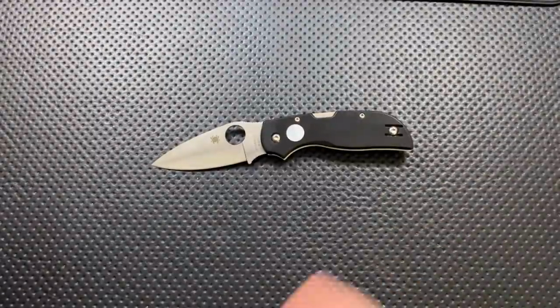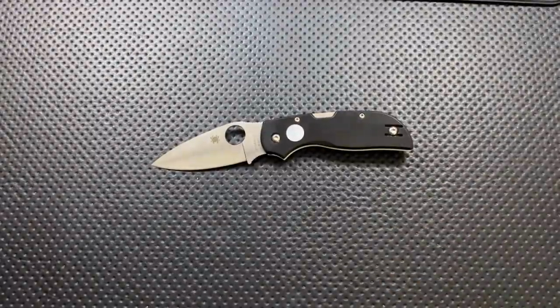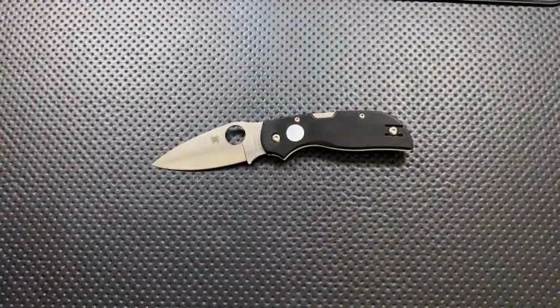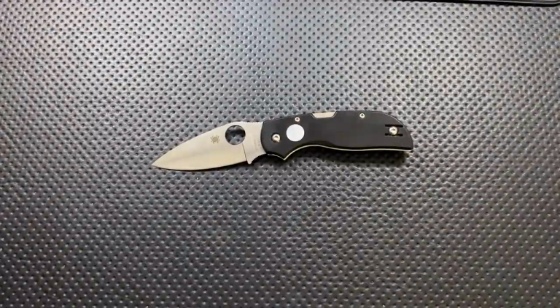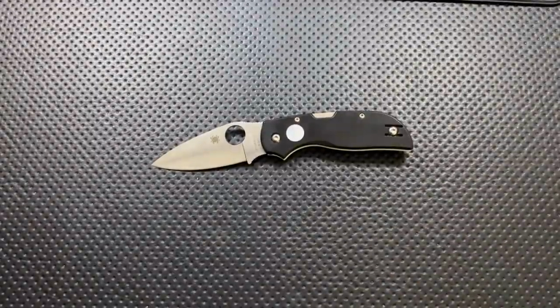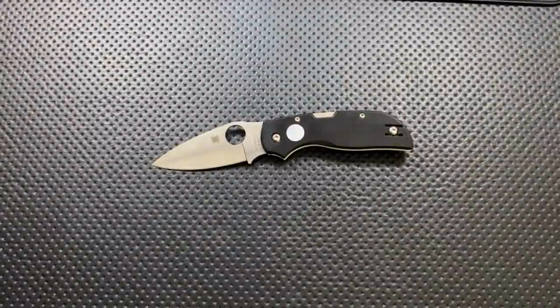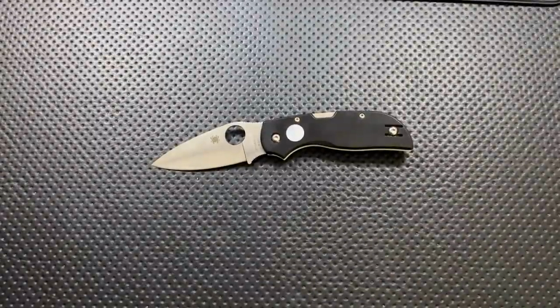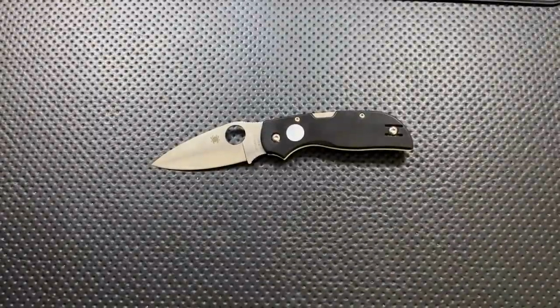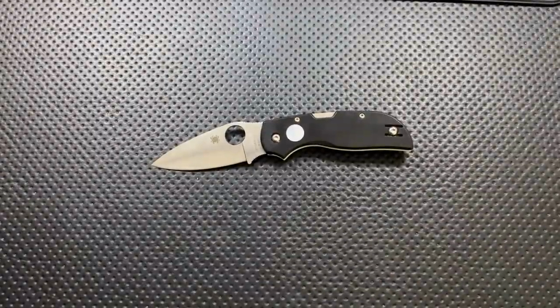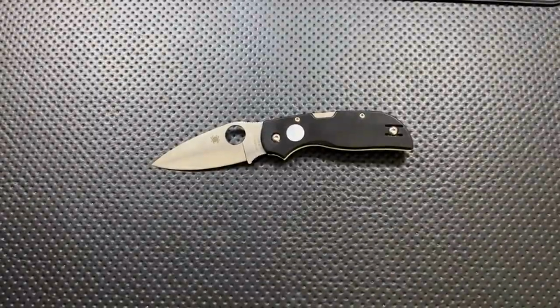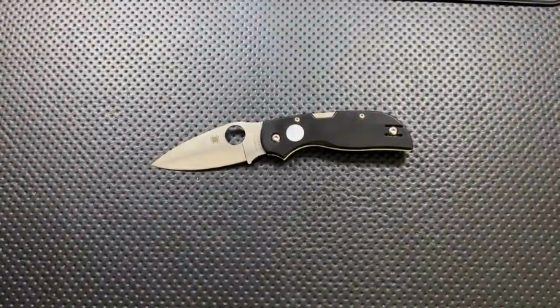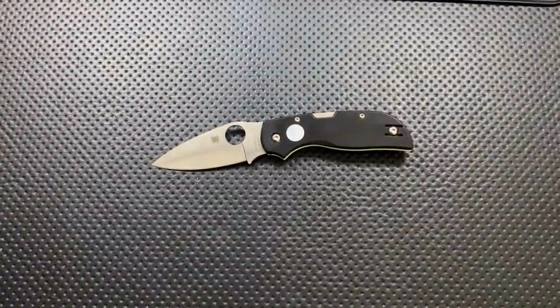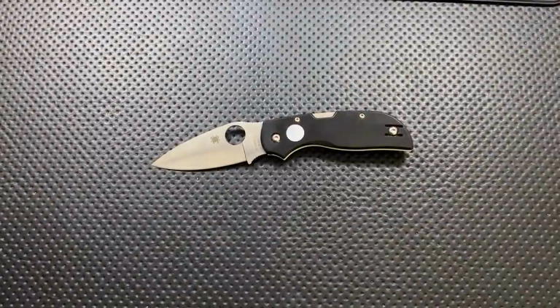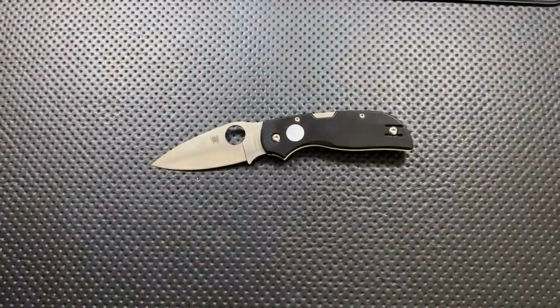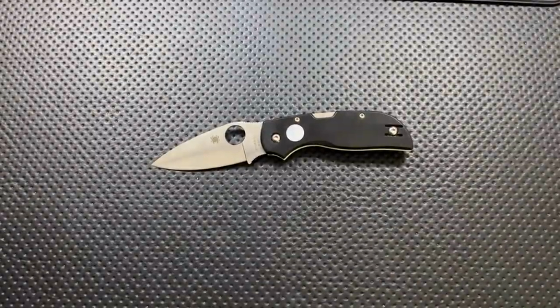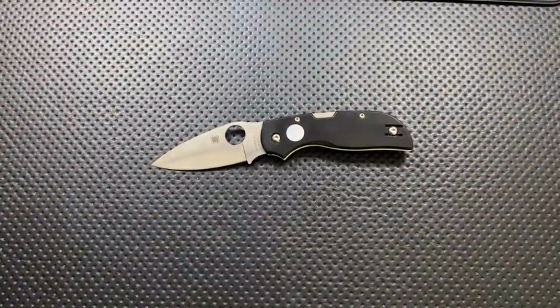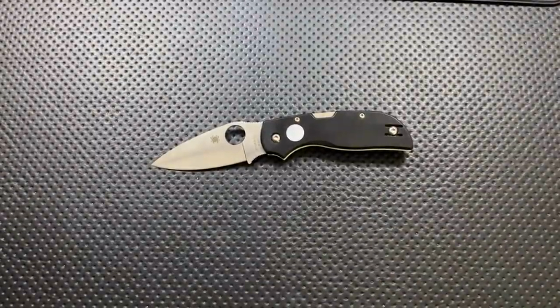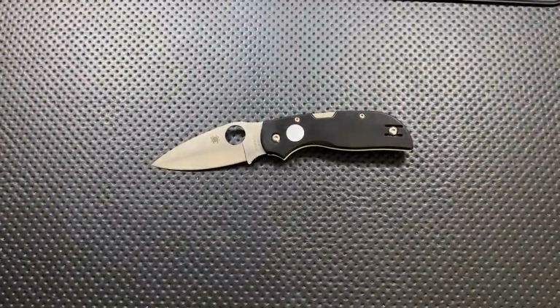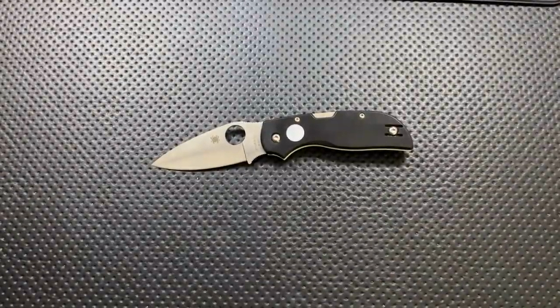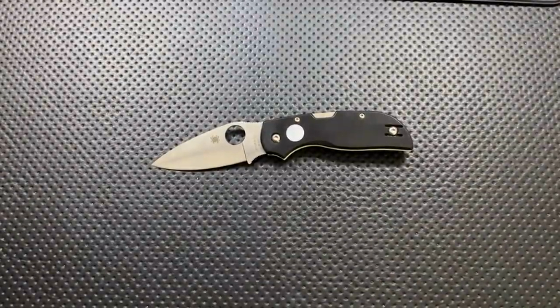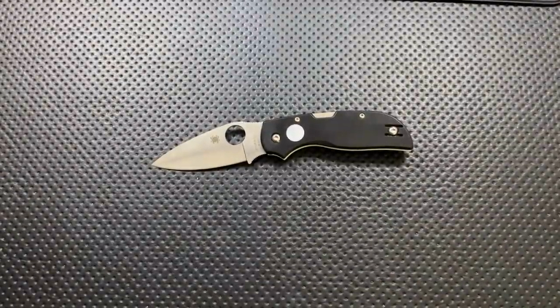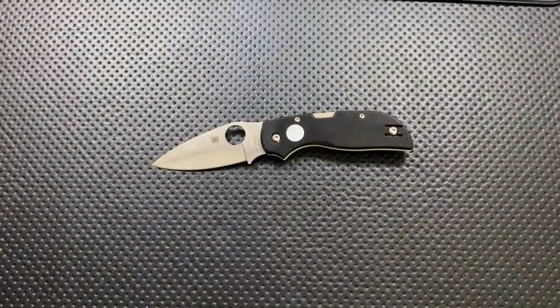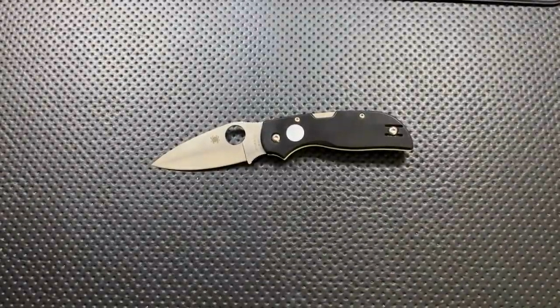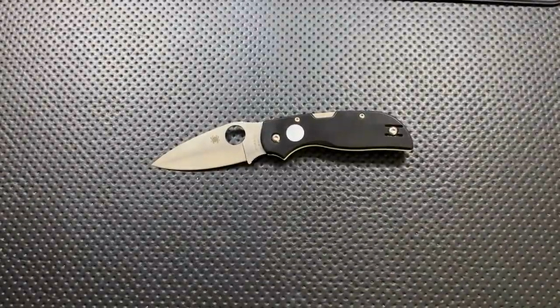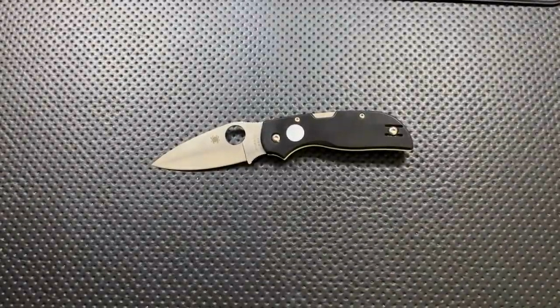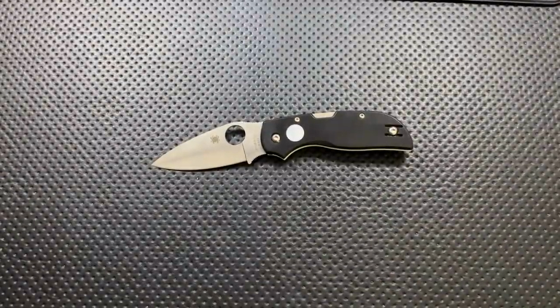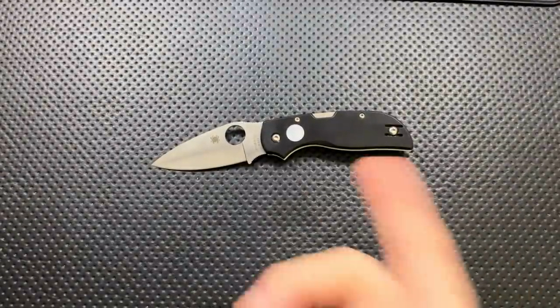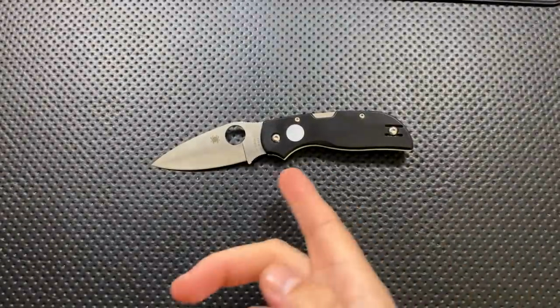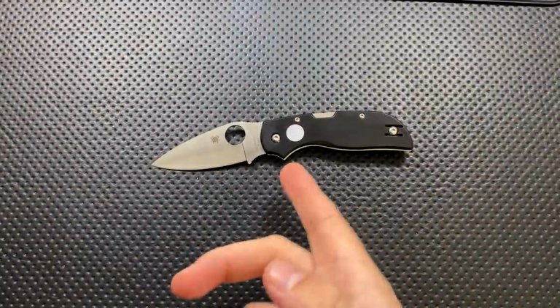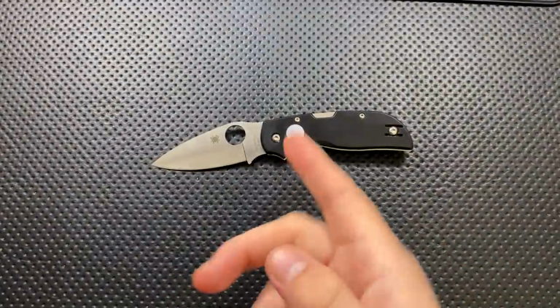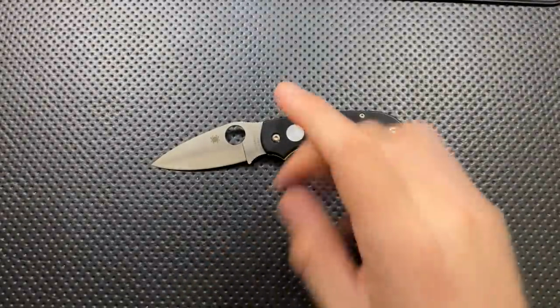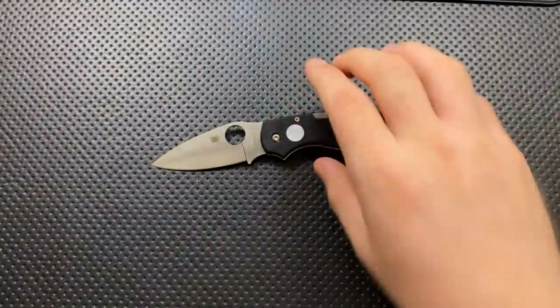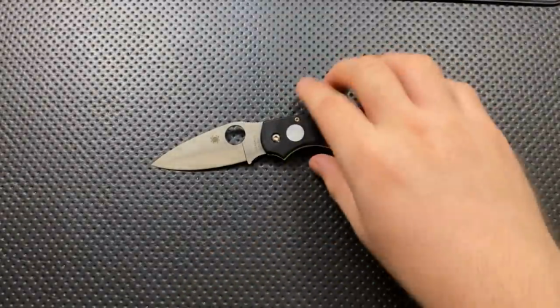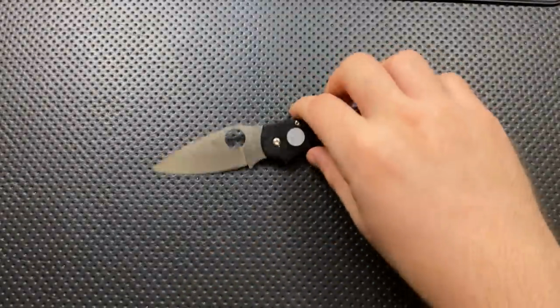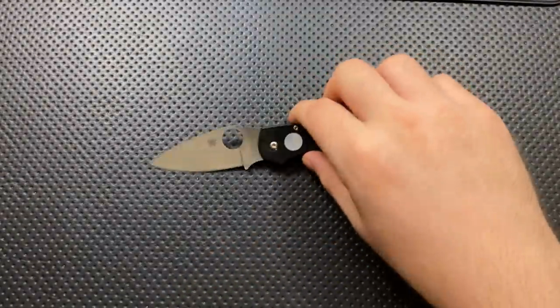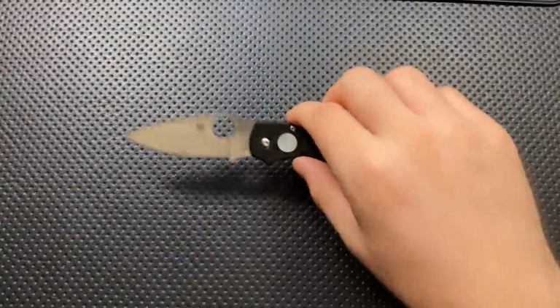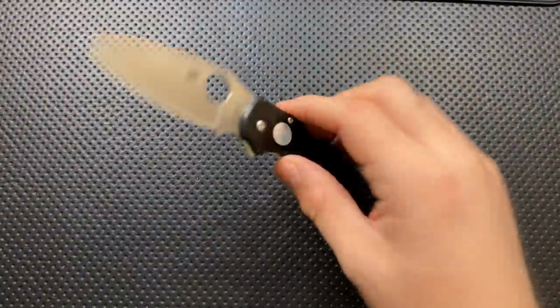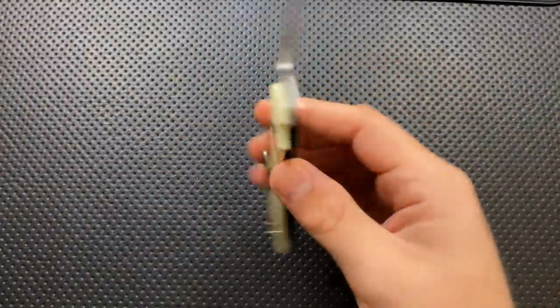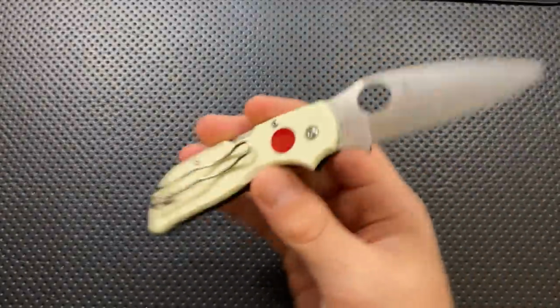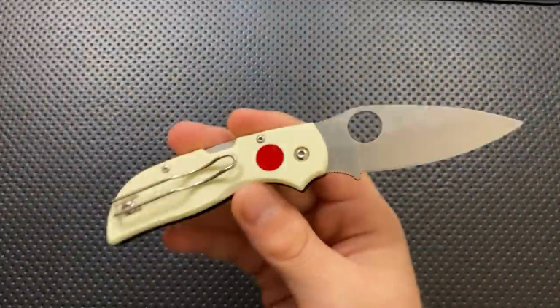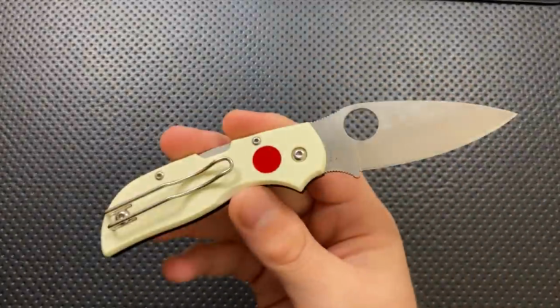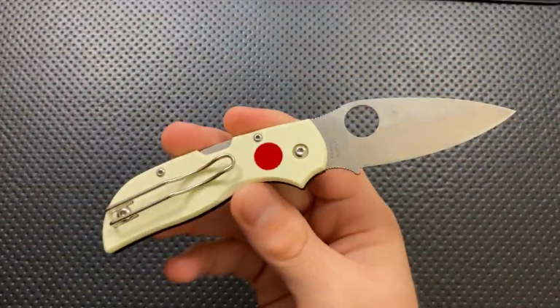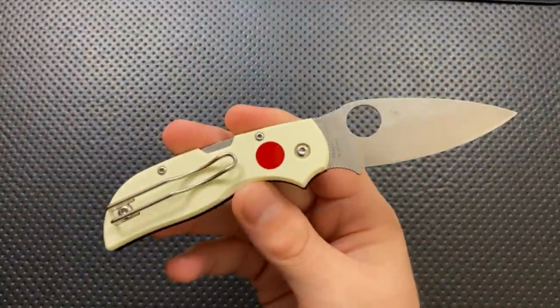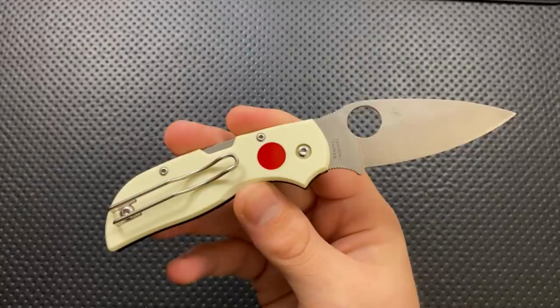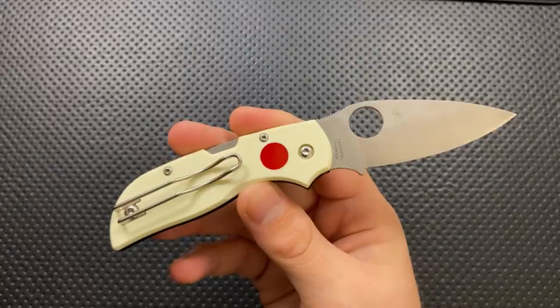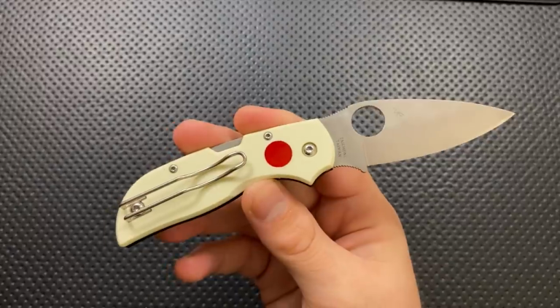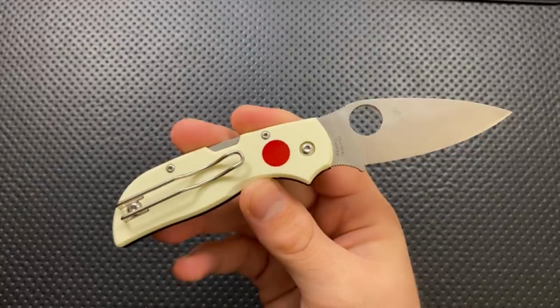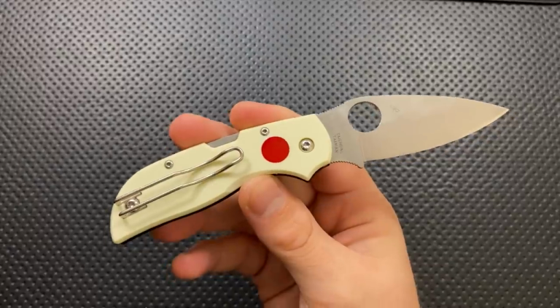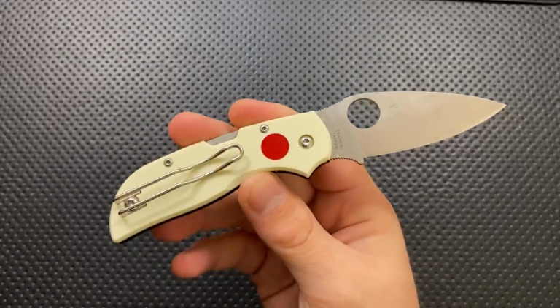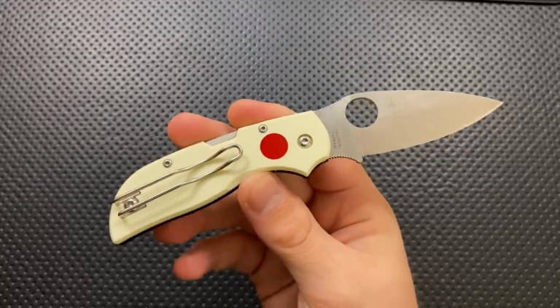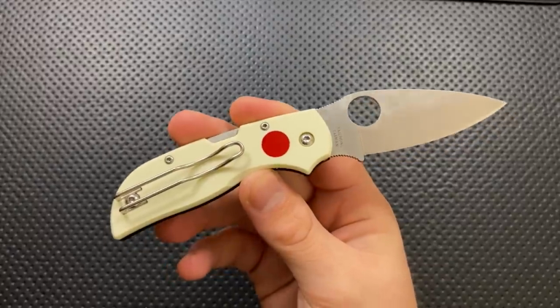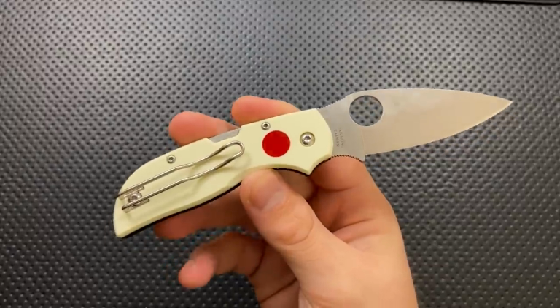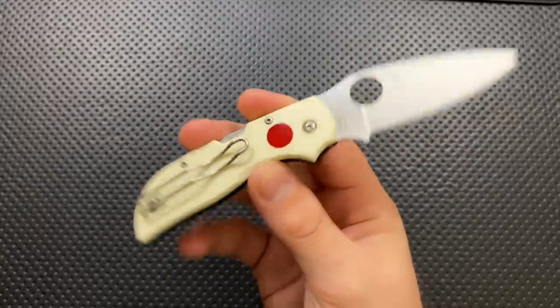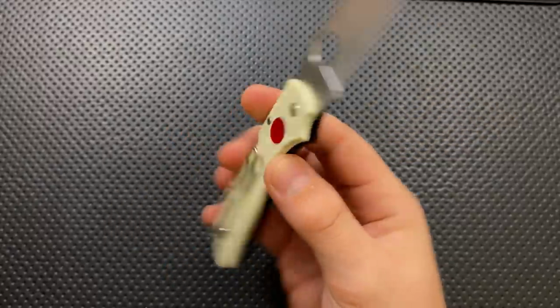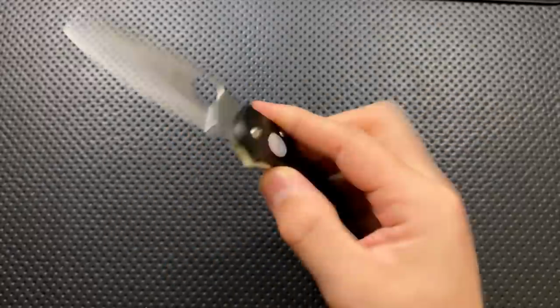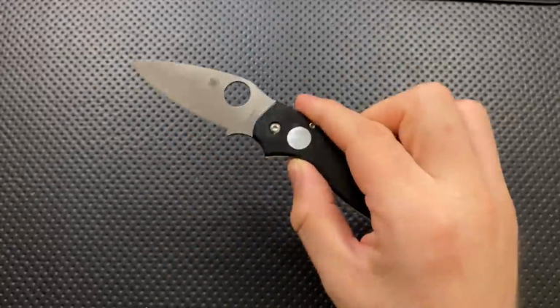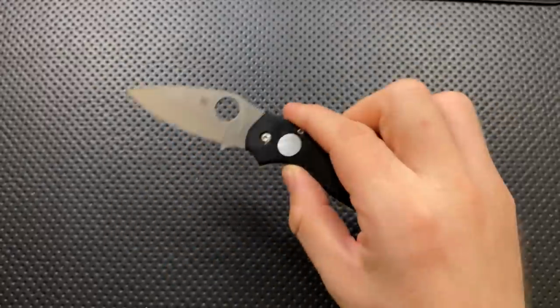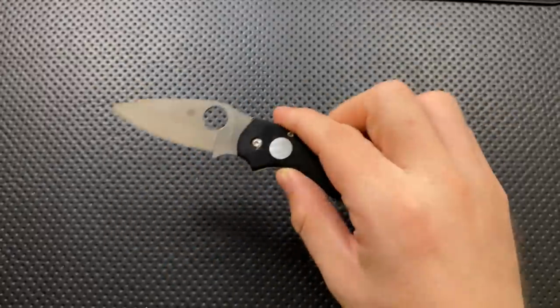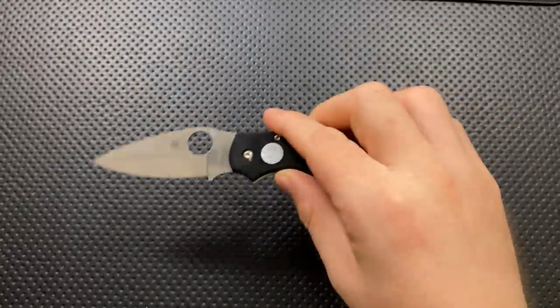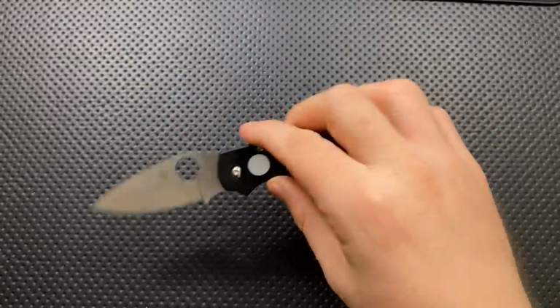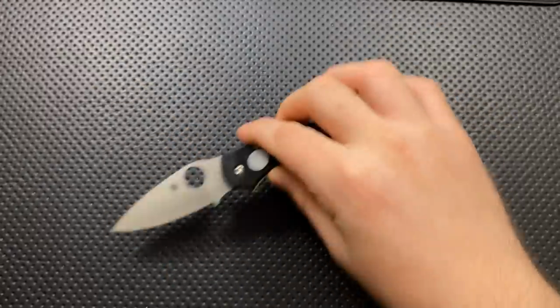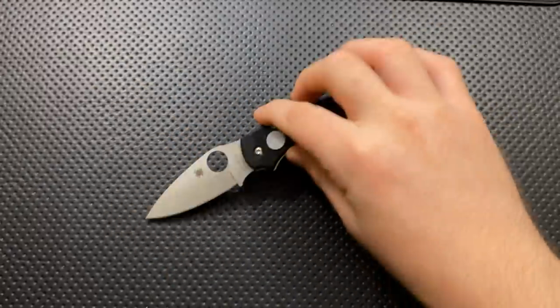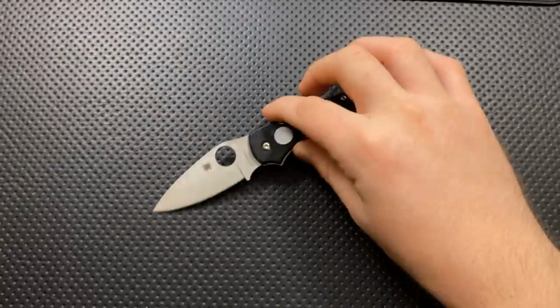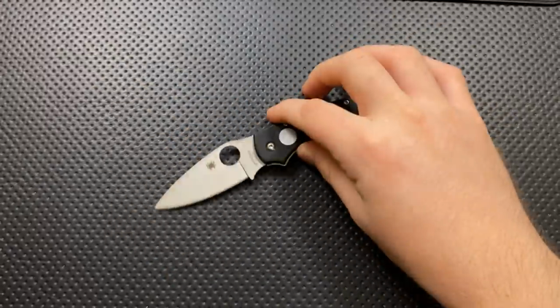Hey everybody, Nick here, and today I've got a review for you of this little guy right here. This is the Spyderco Chaparral Sun and the Moon Edition.